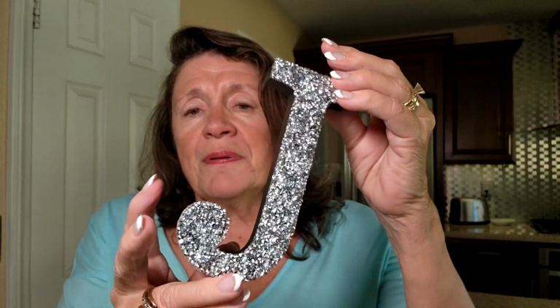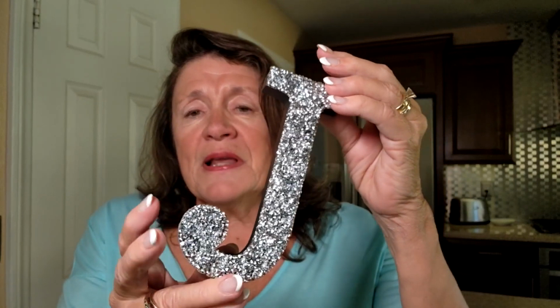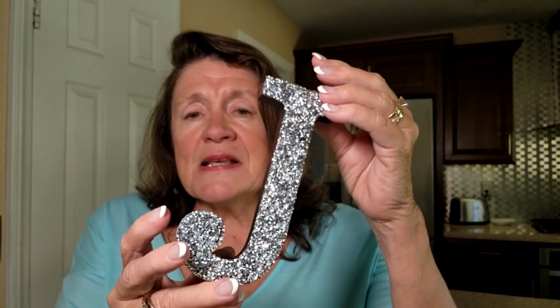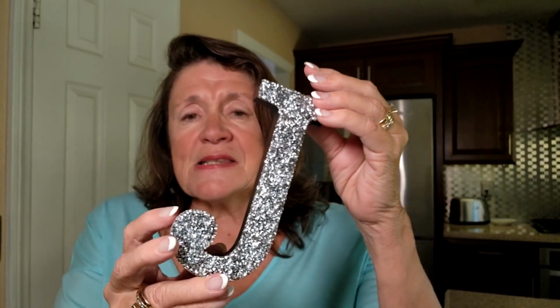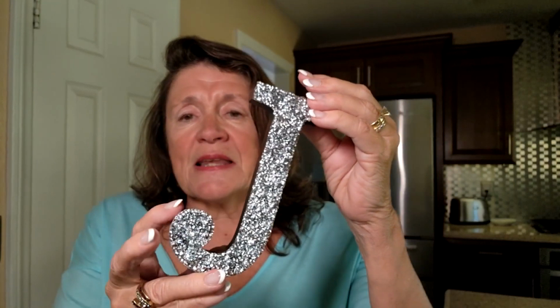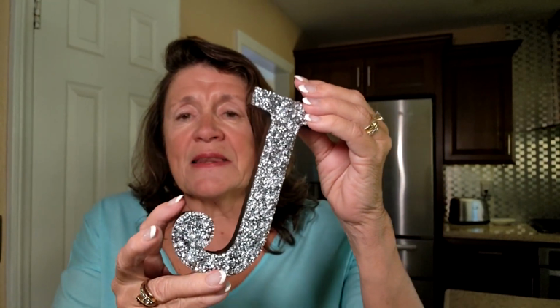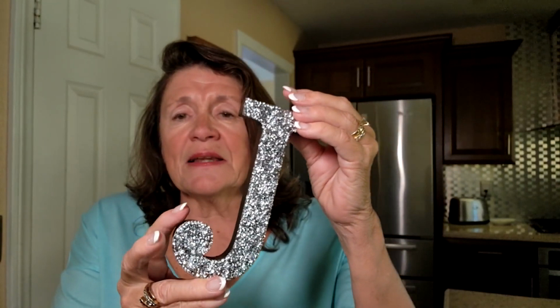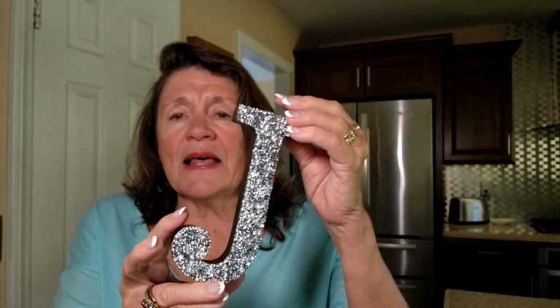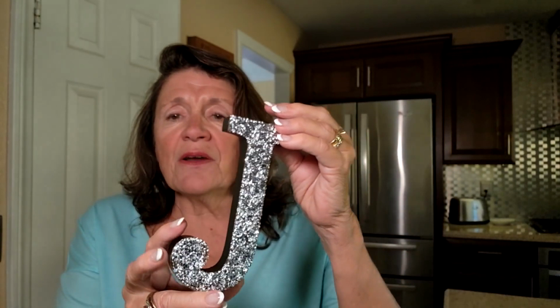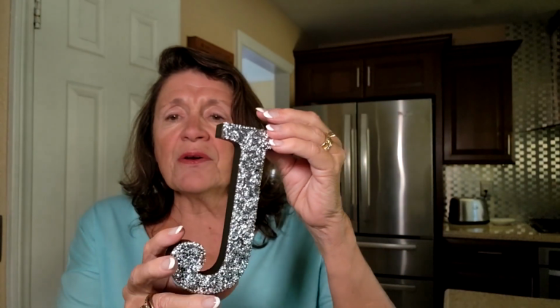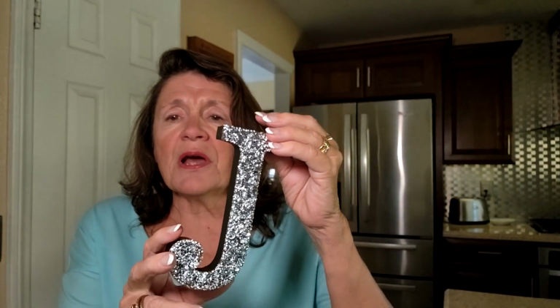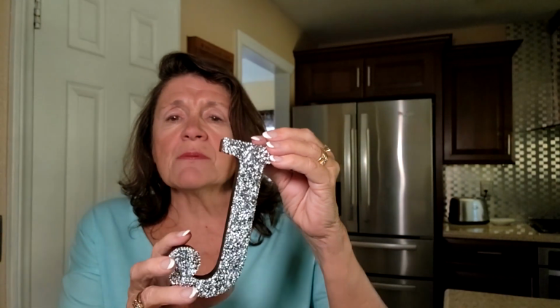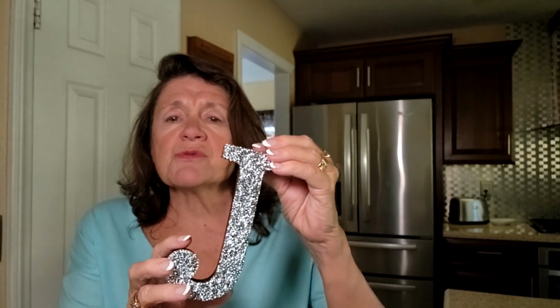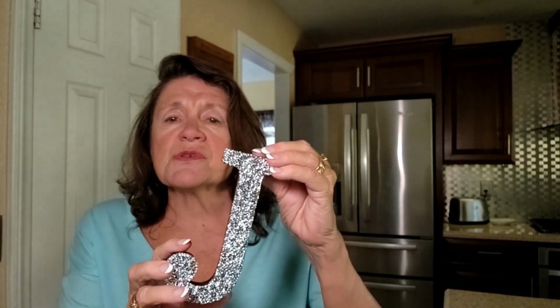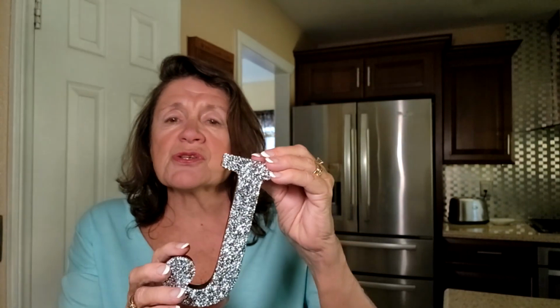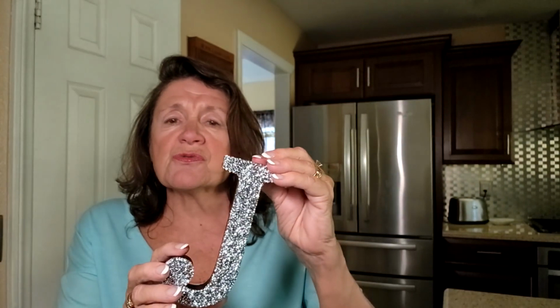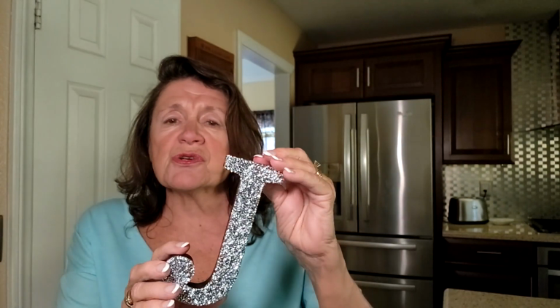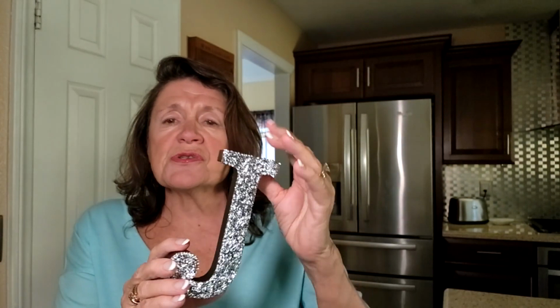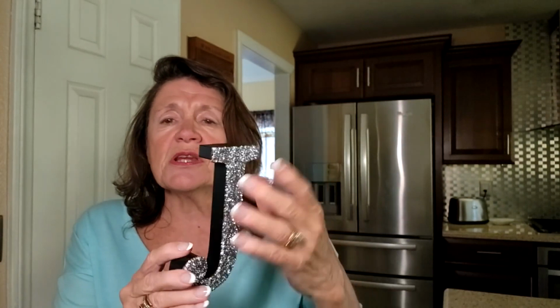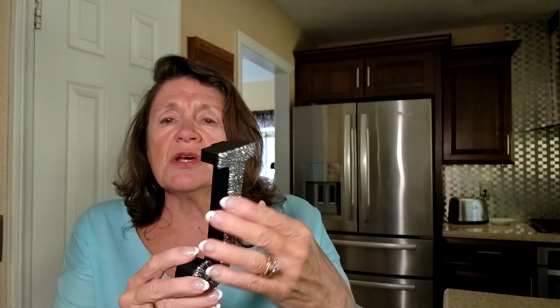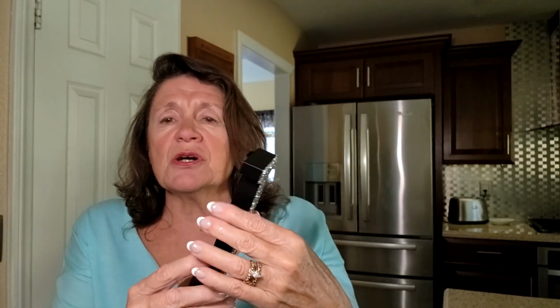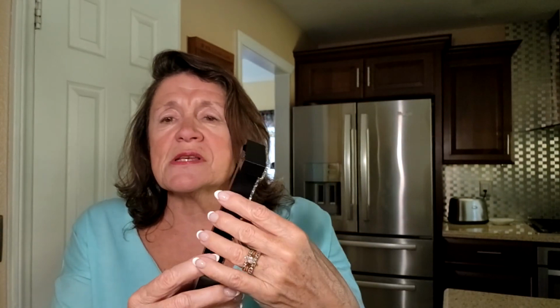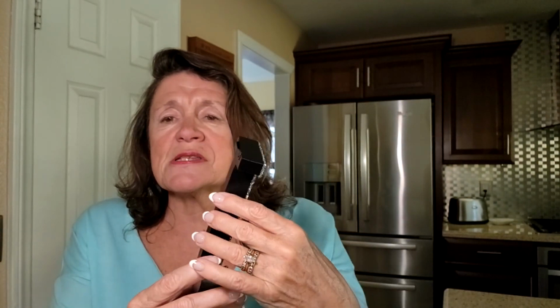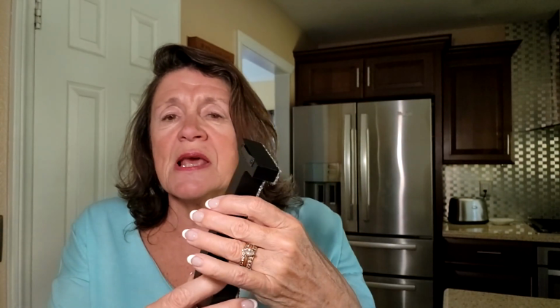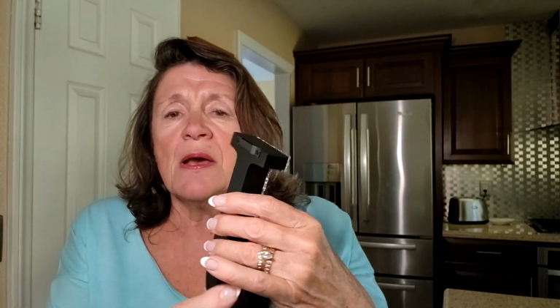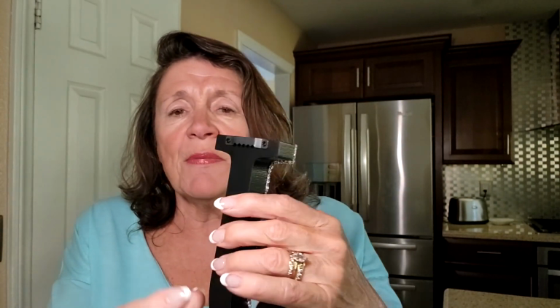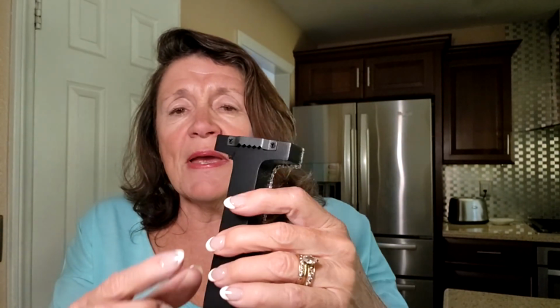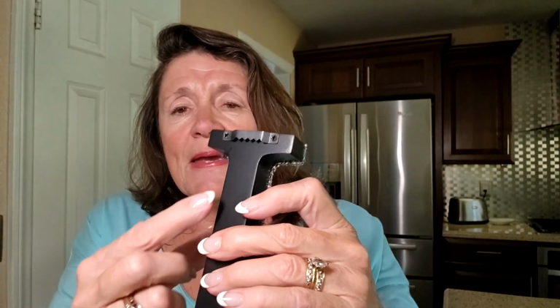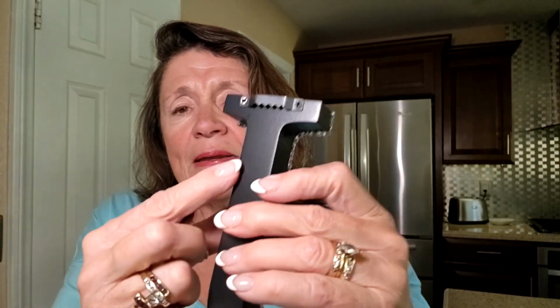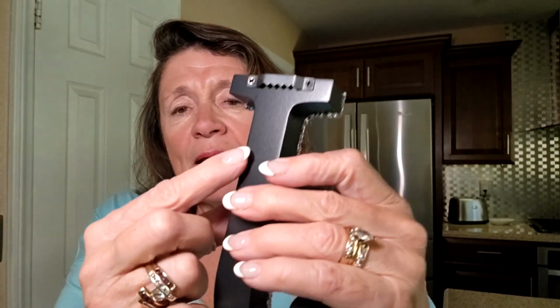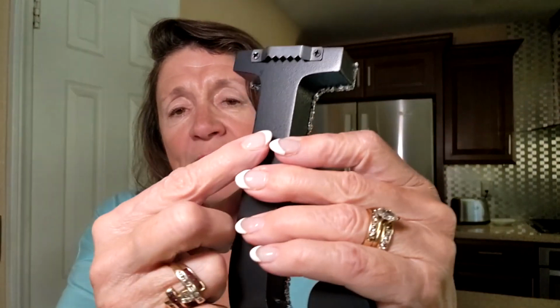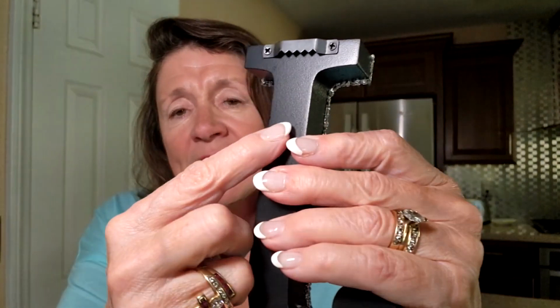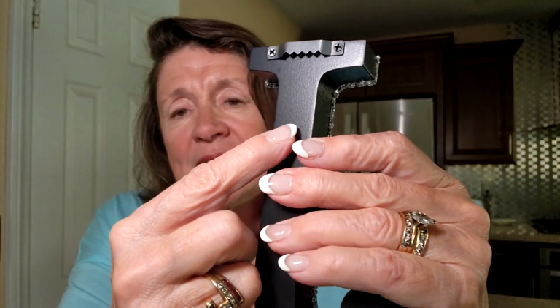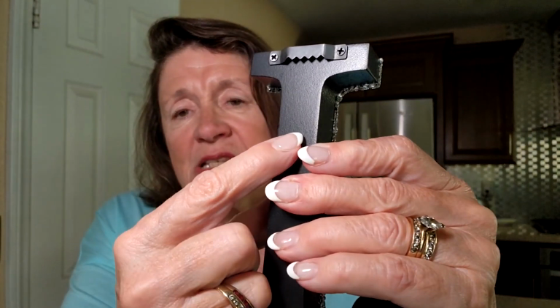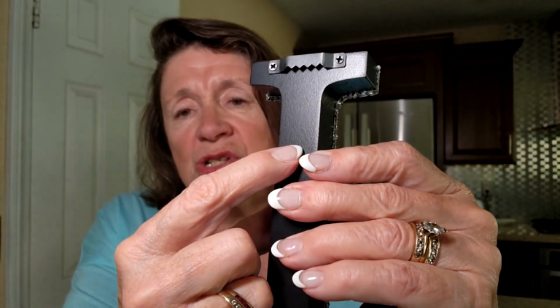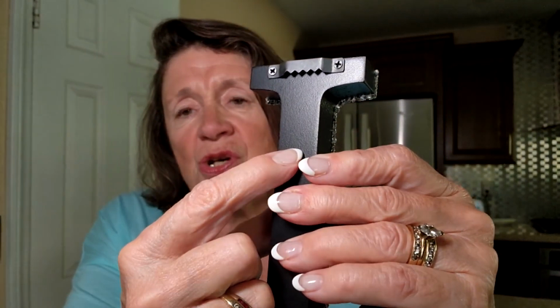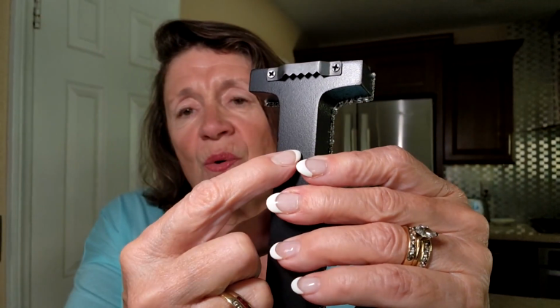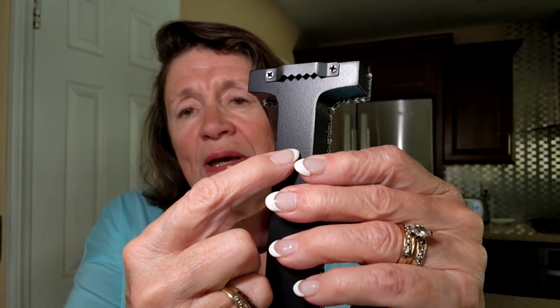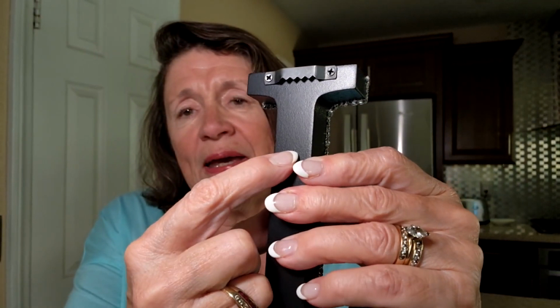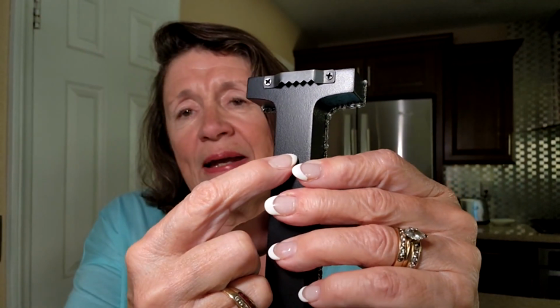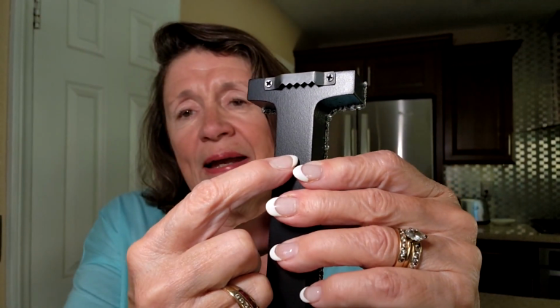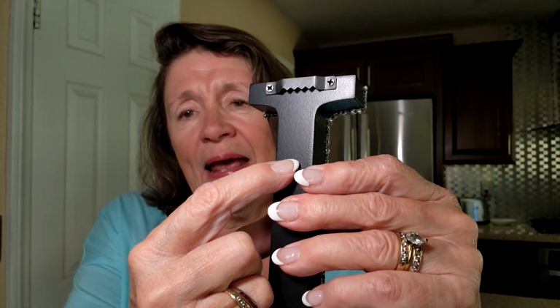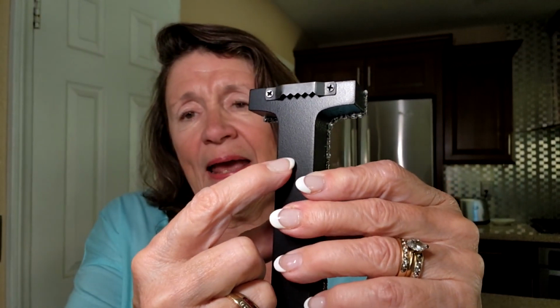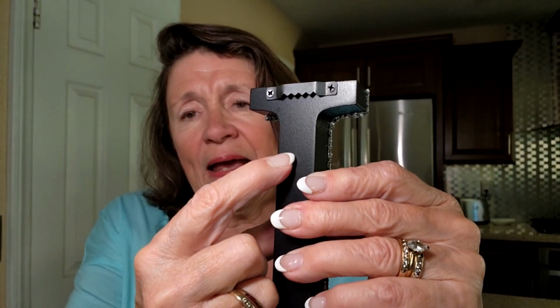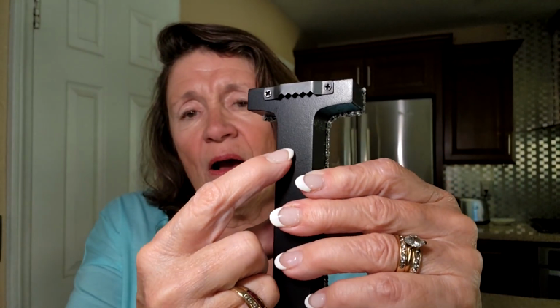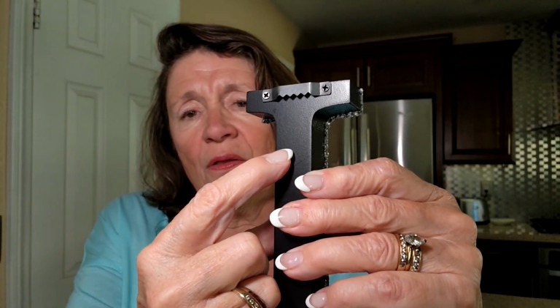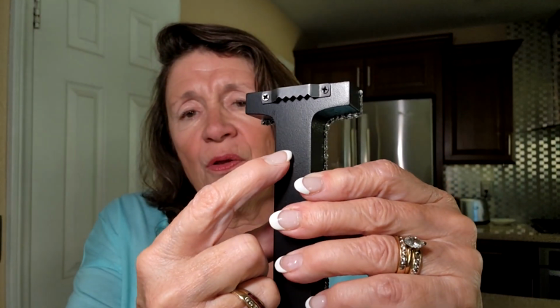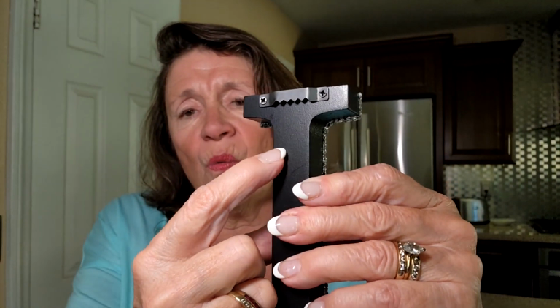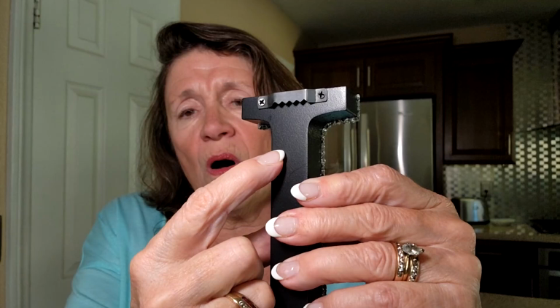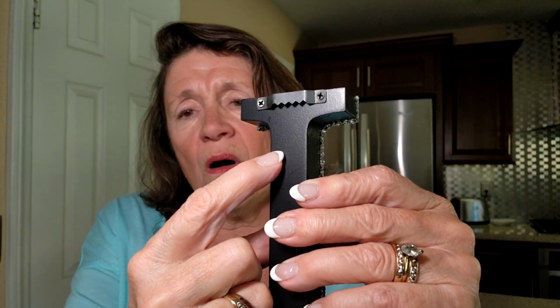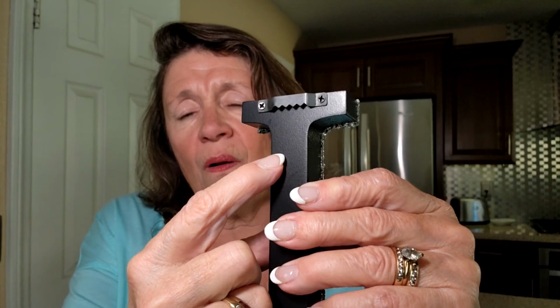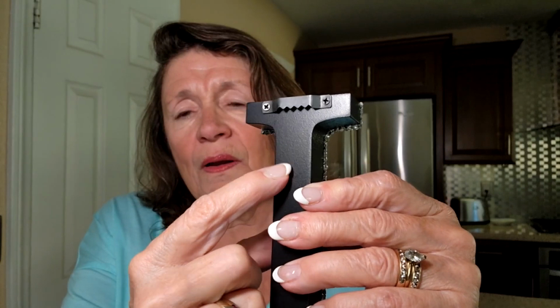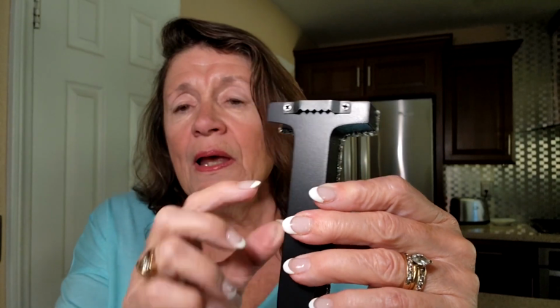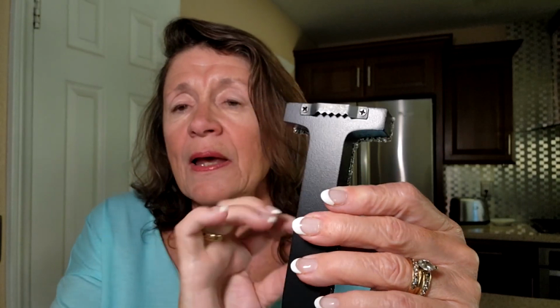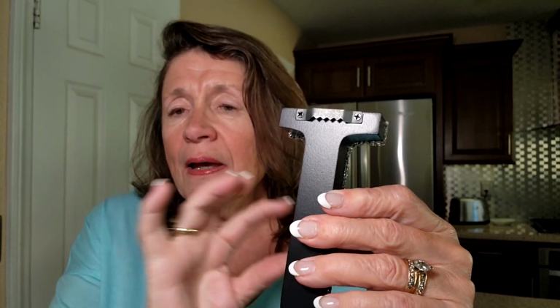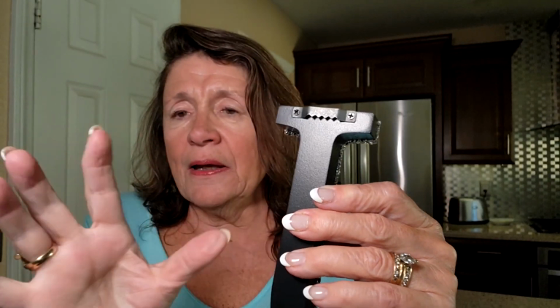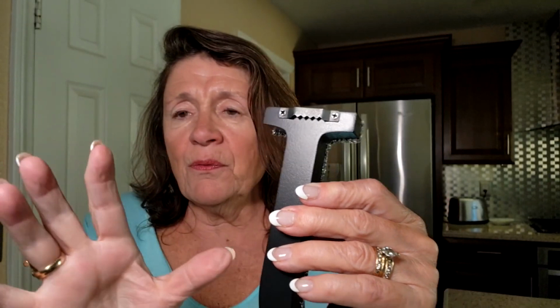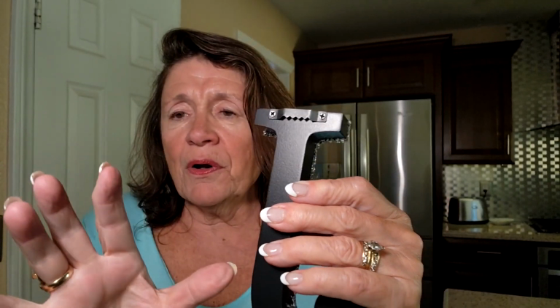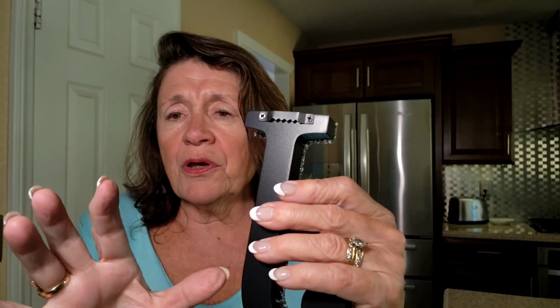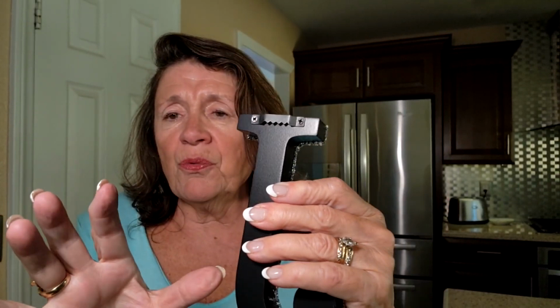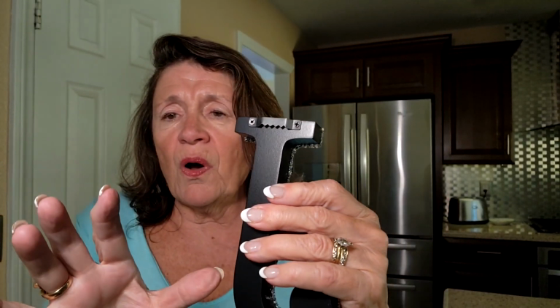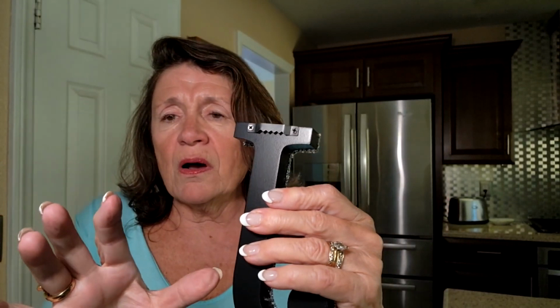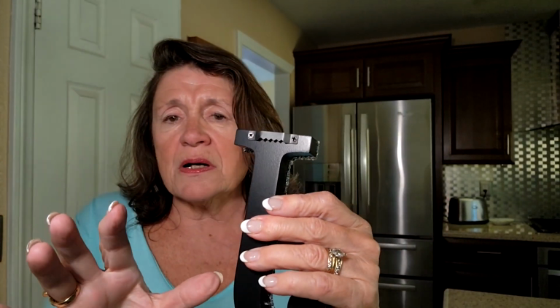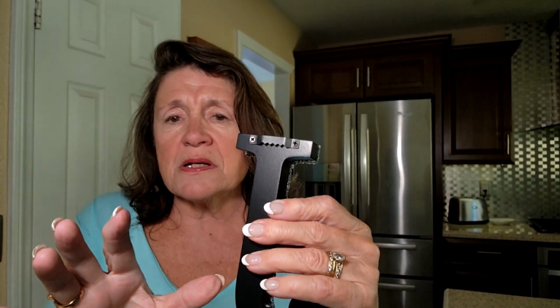Plus, the letter comes with screws and hooks, making them easy to go ahead and hang on the wall anywhere you want.